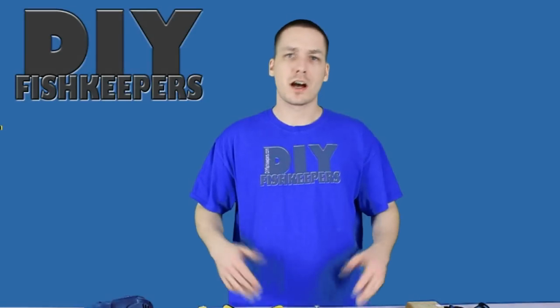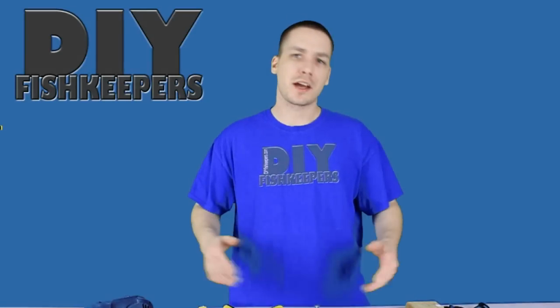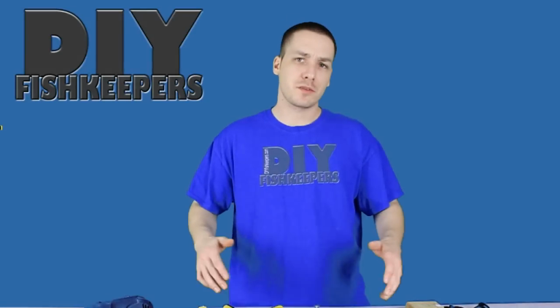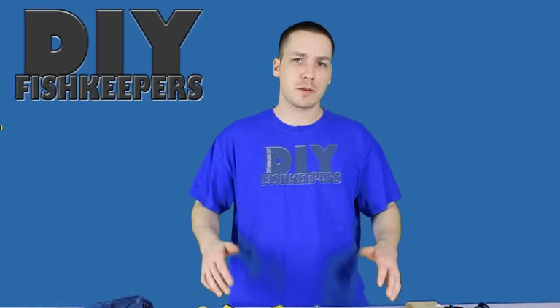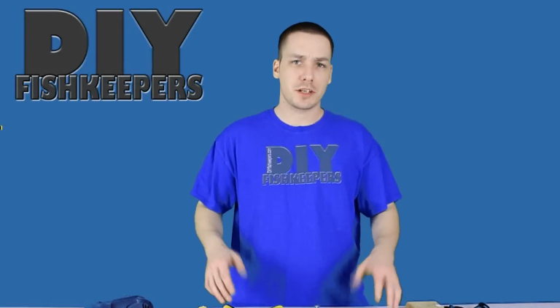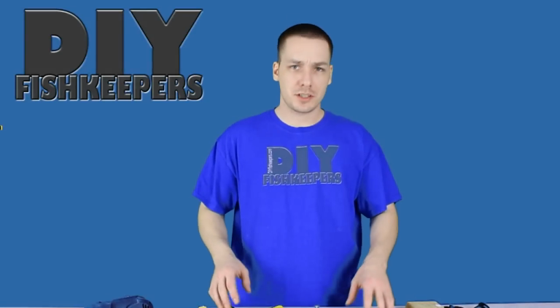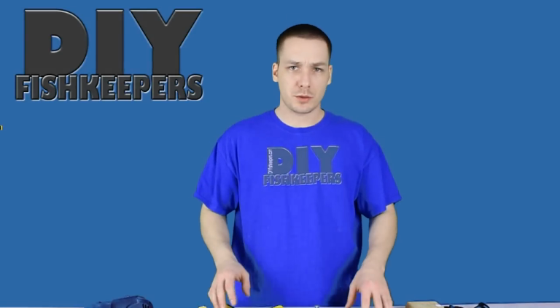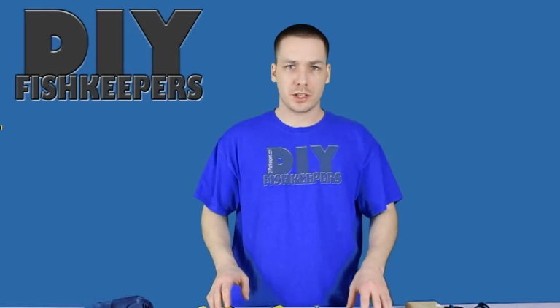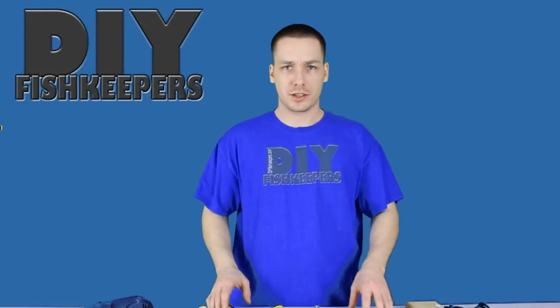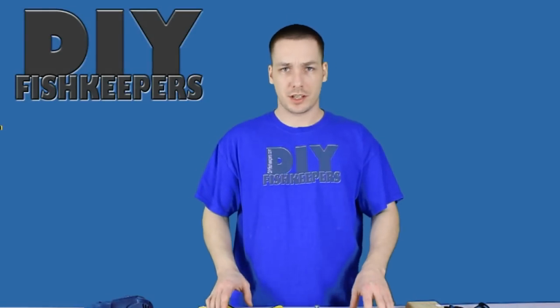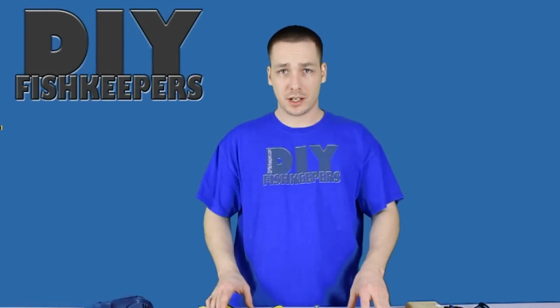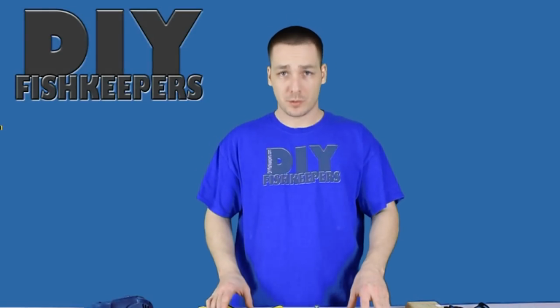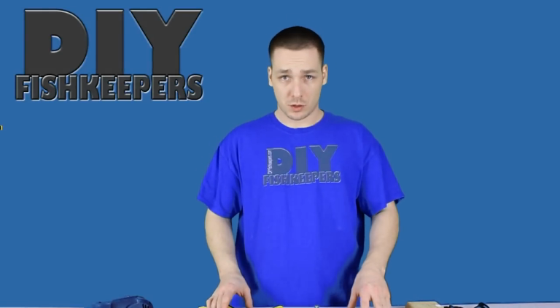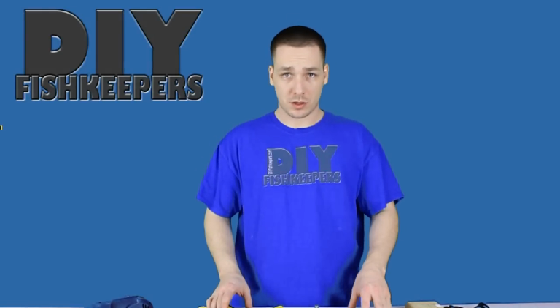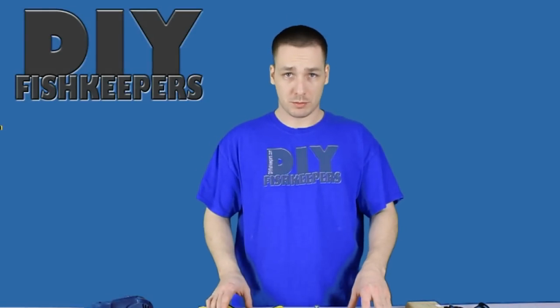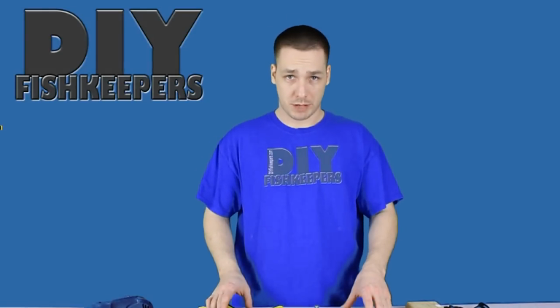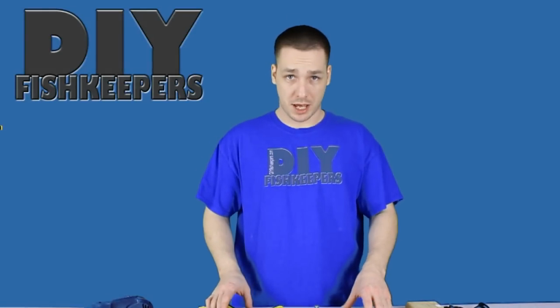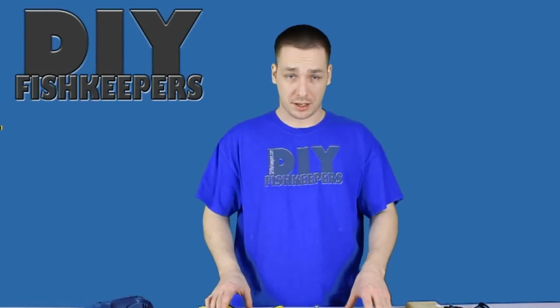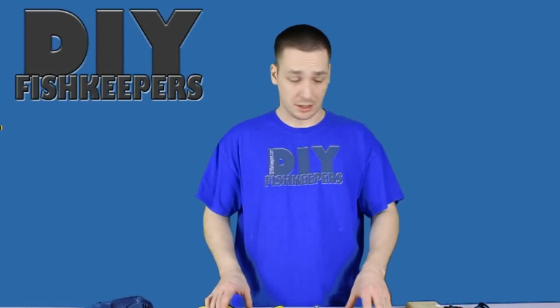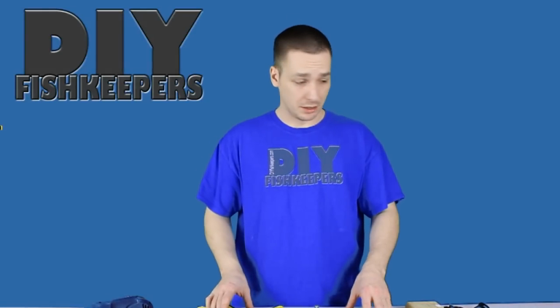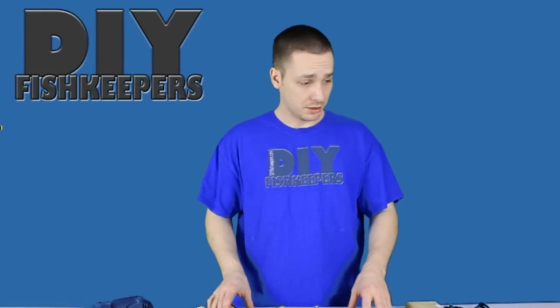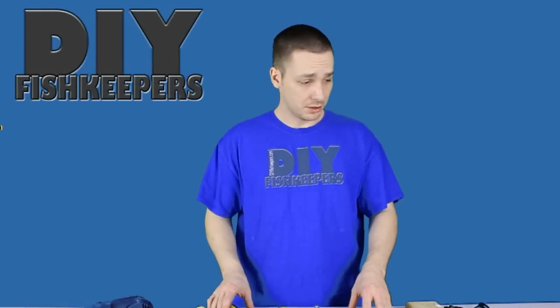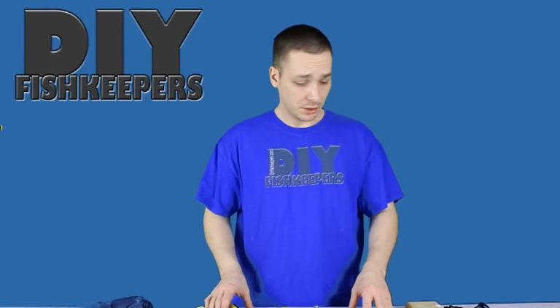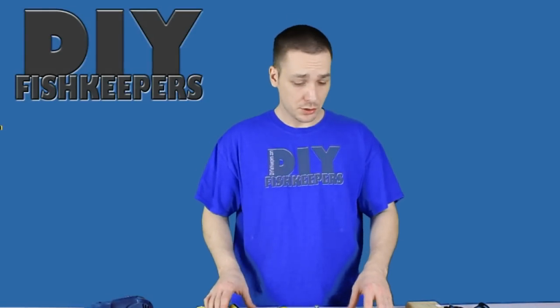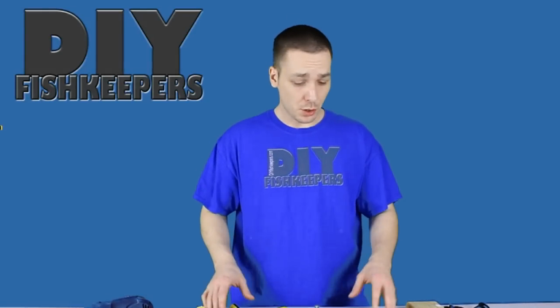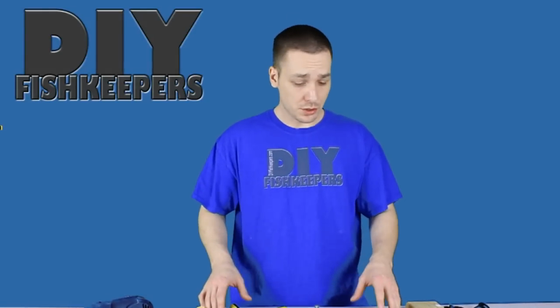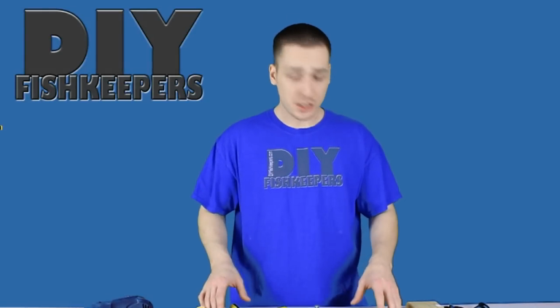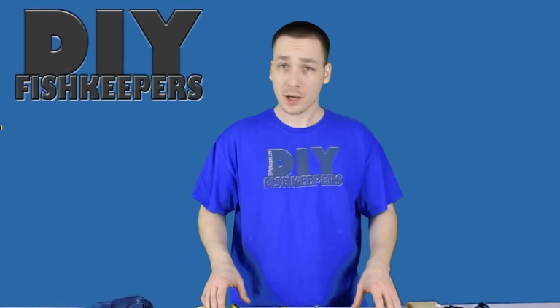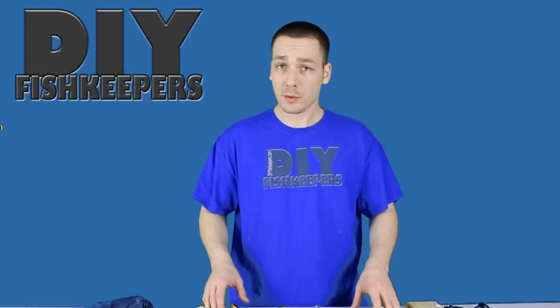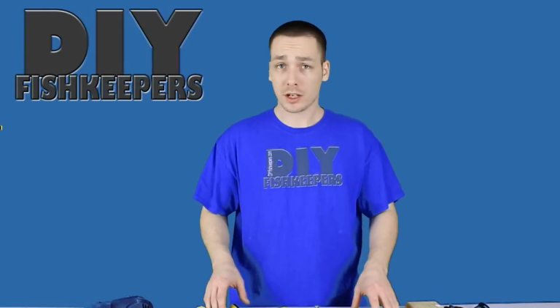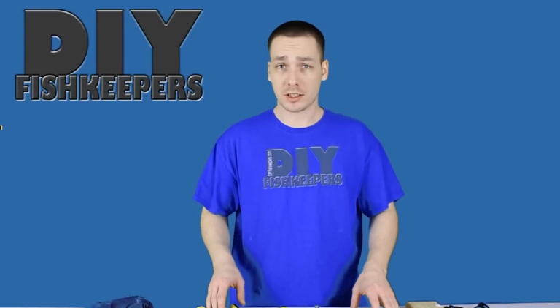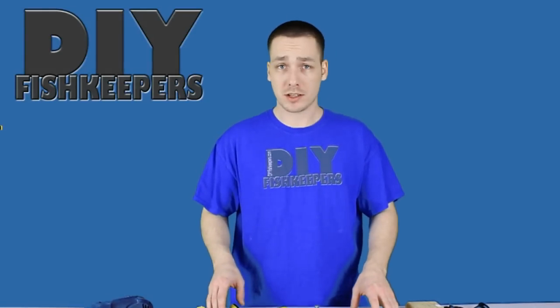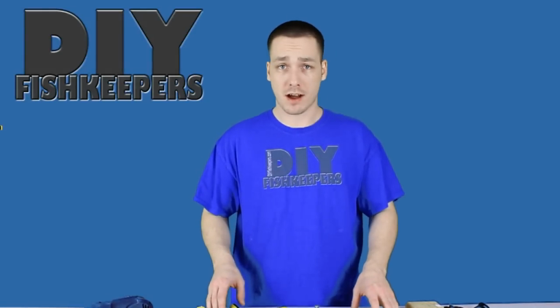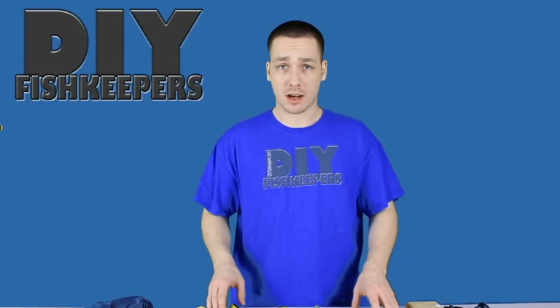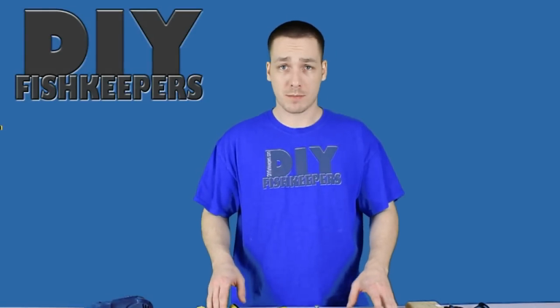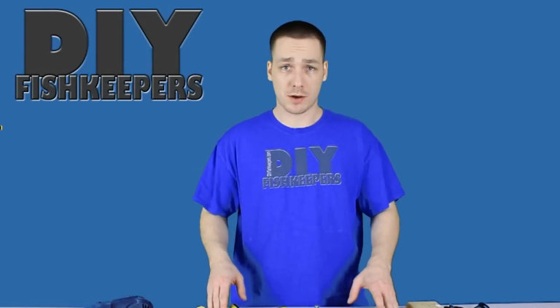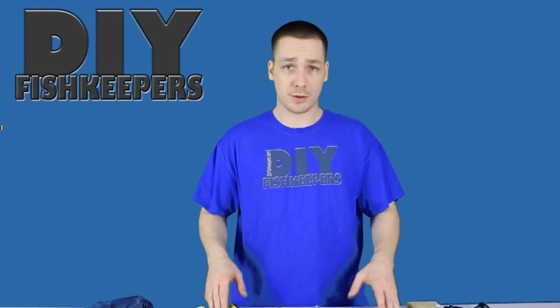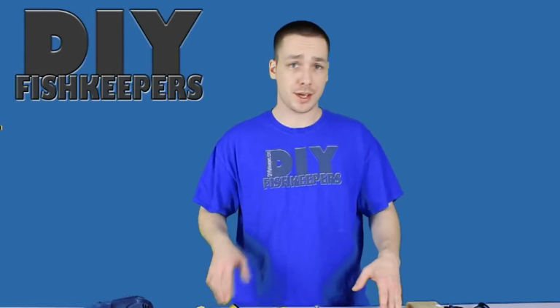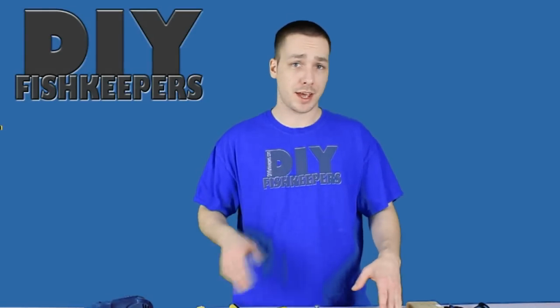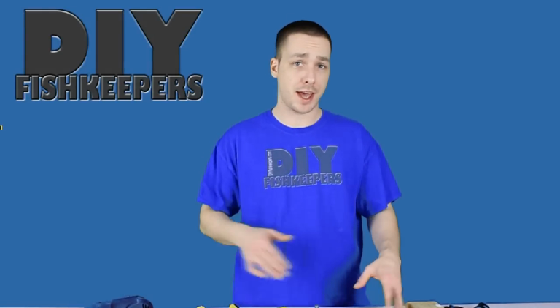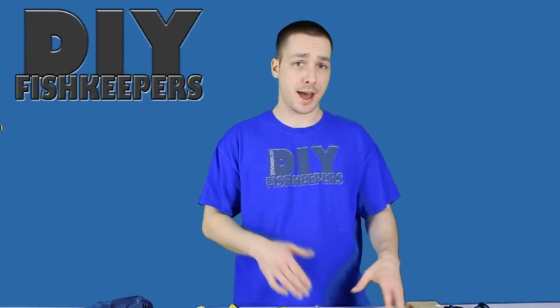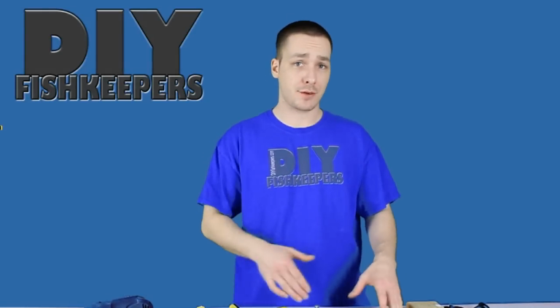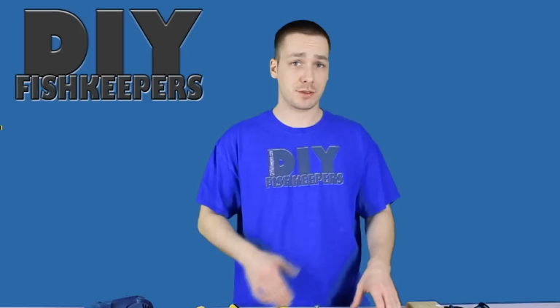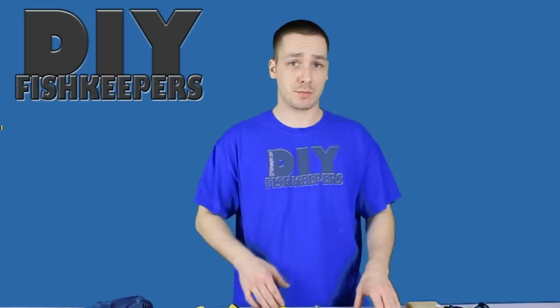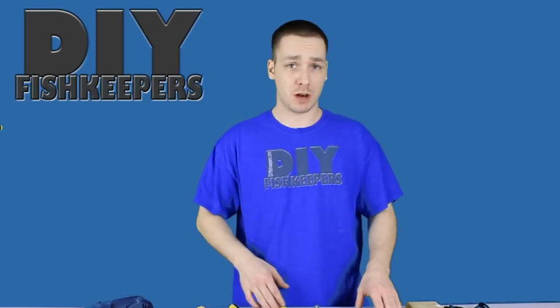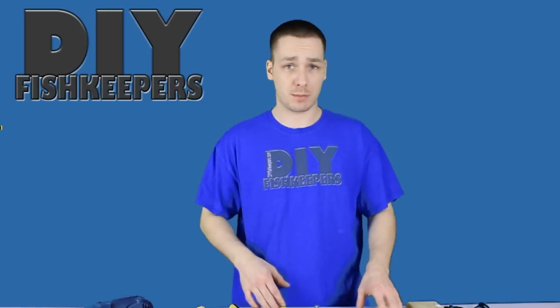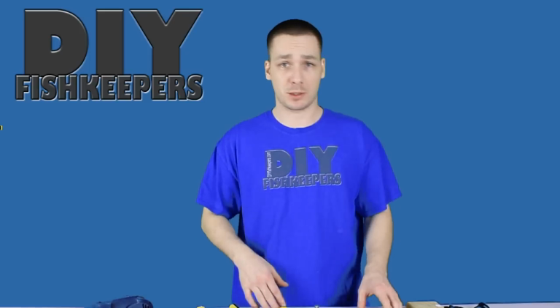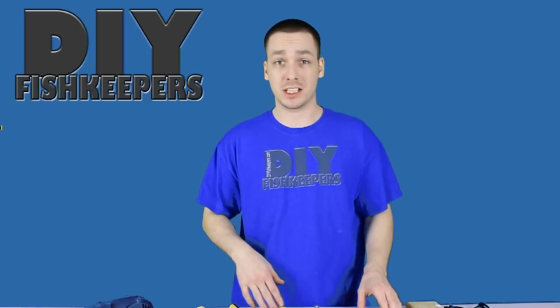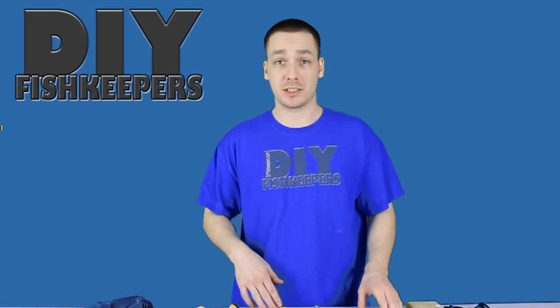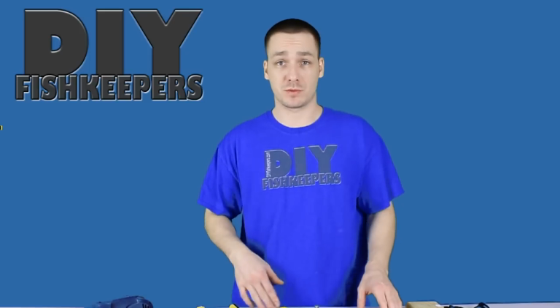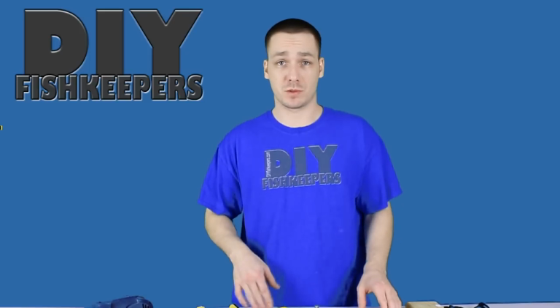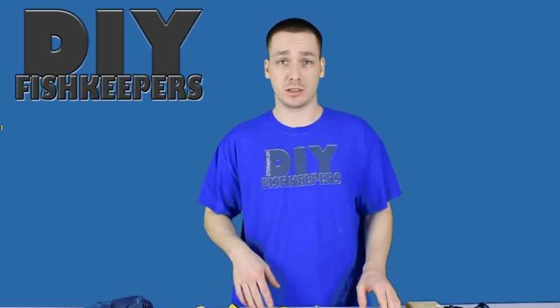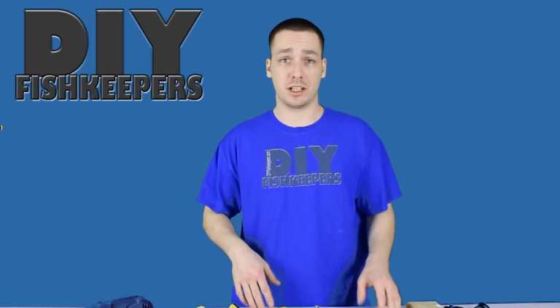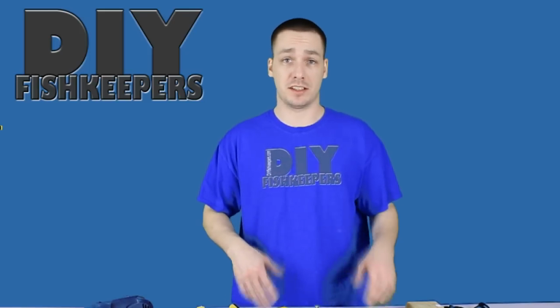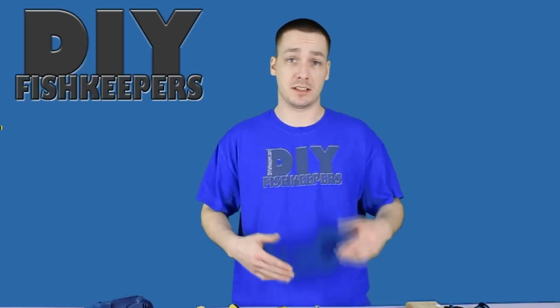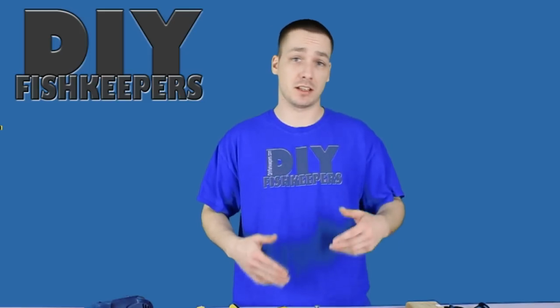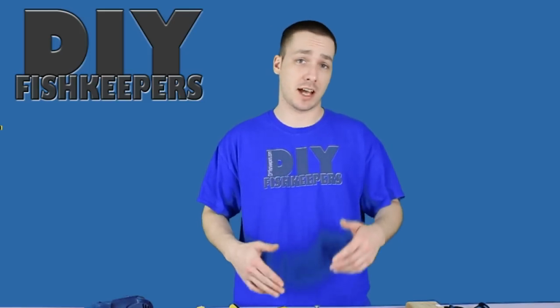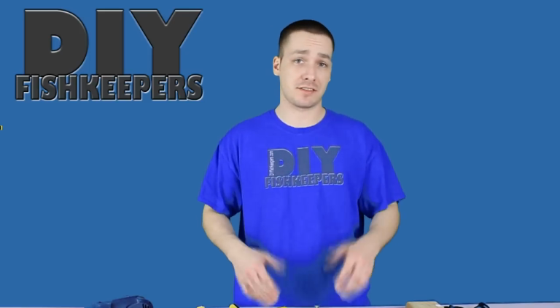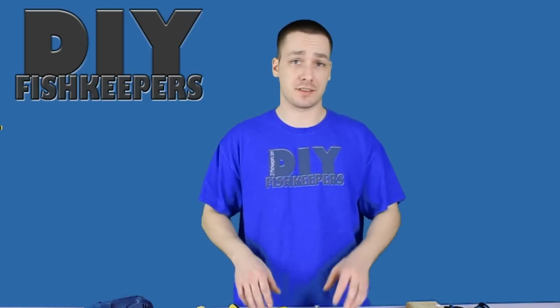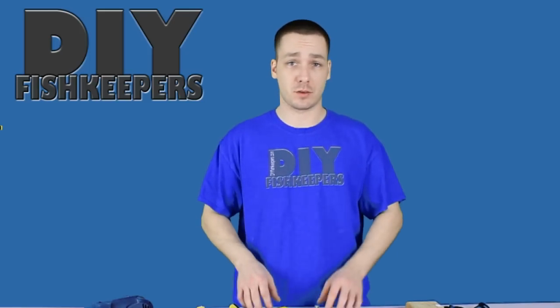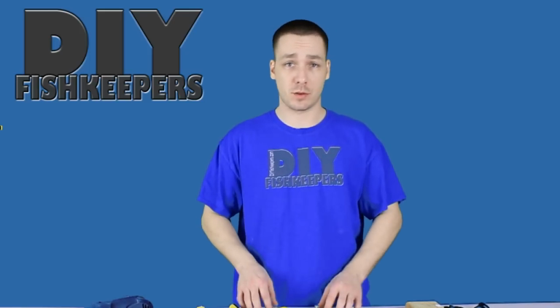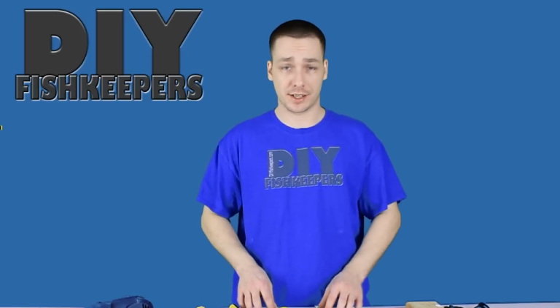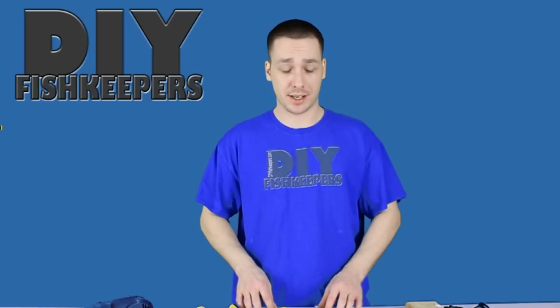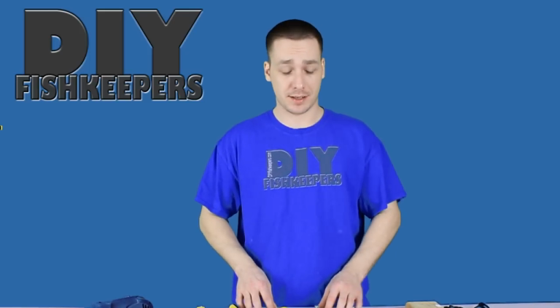Hi everybody, Joey here again and welcome back. Today we're going to talk about how to properly drill a glass aquarium.